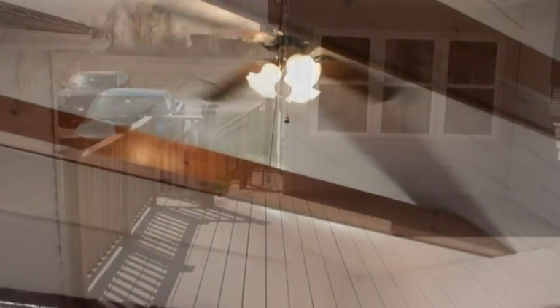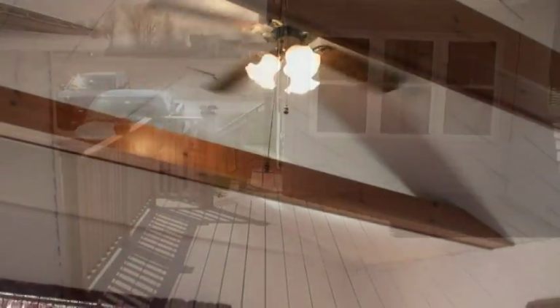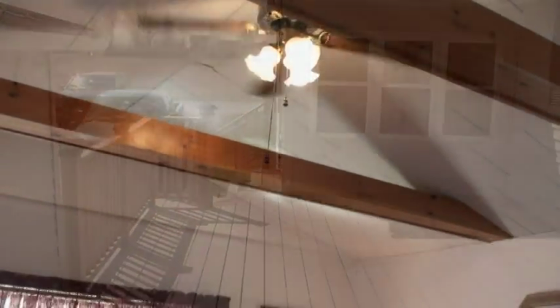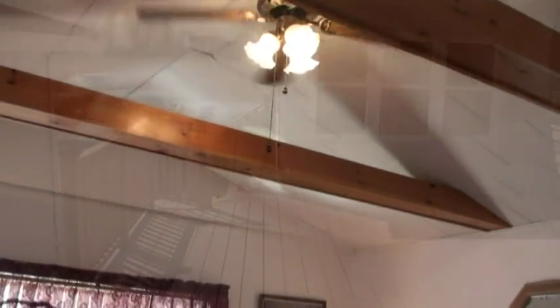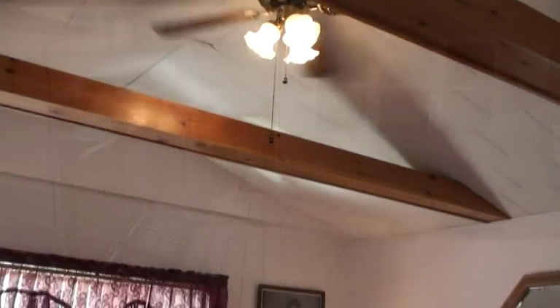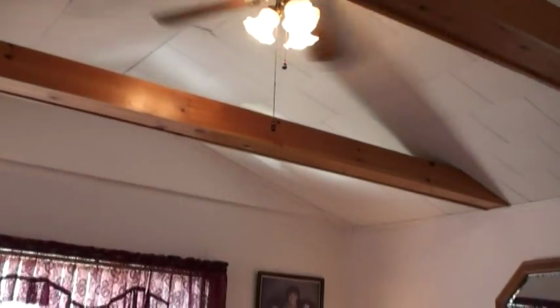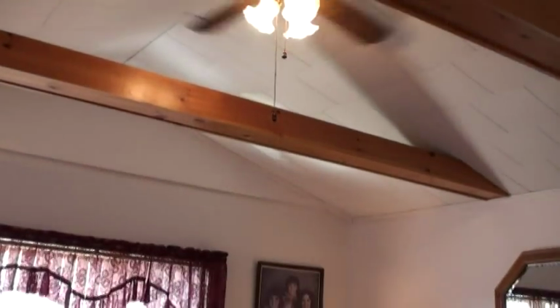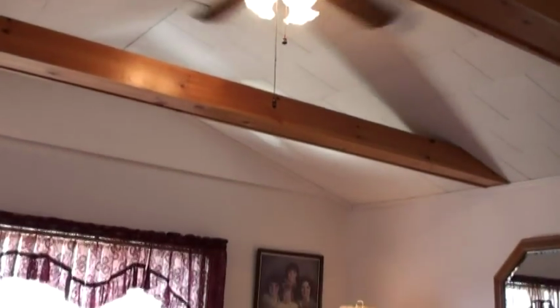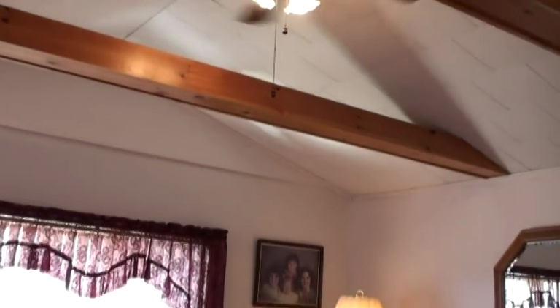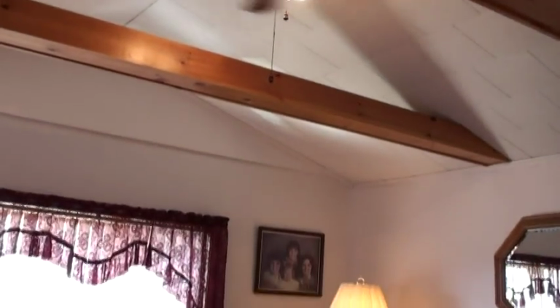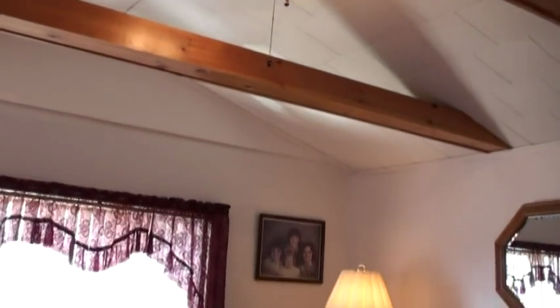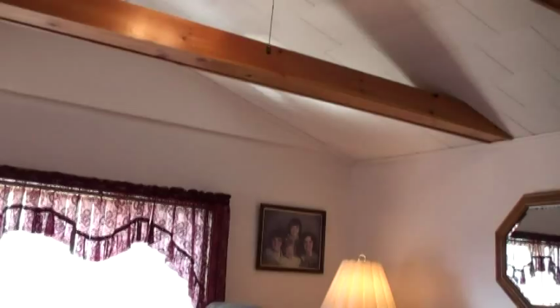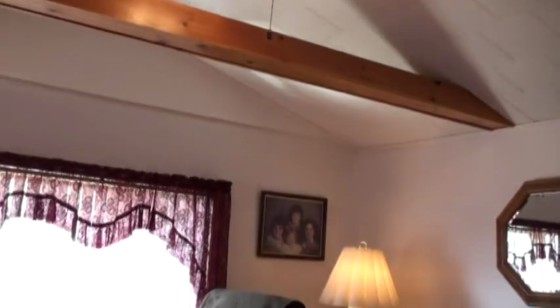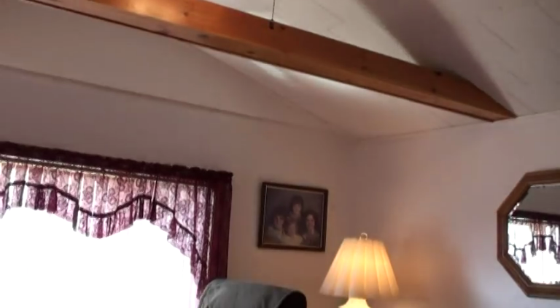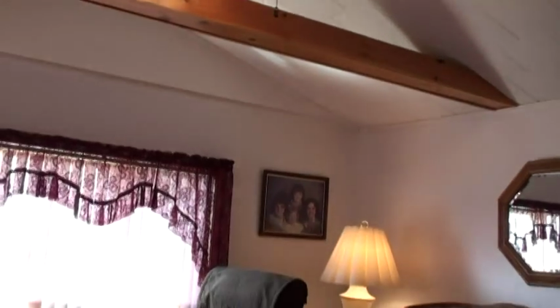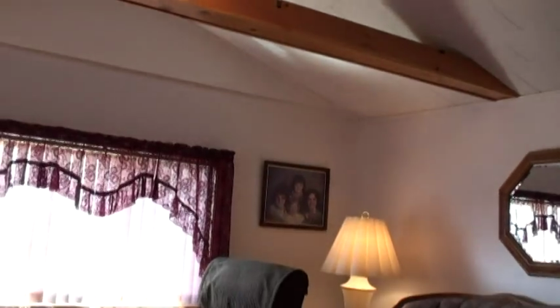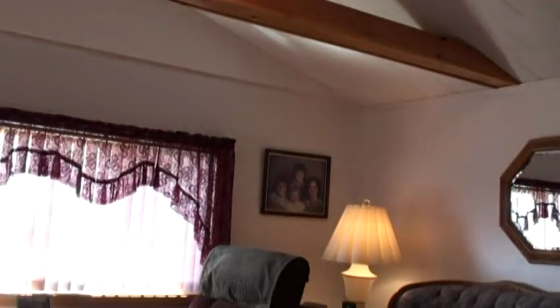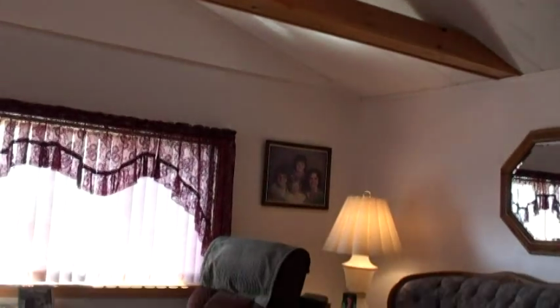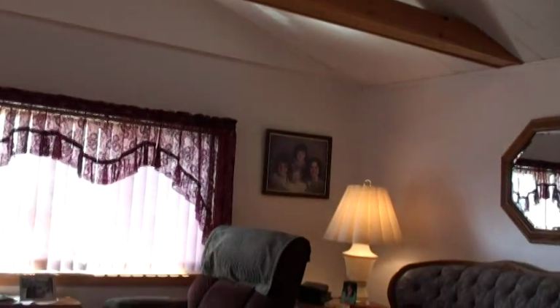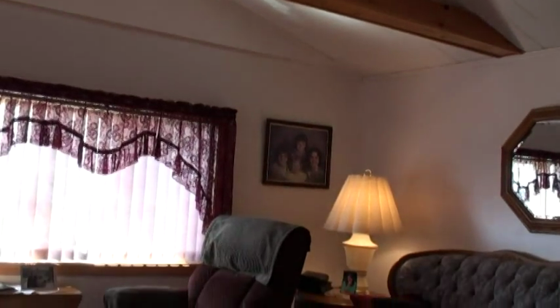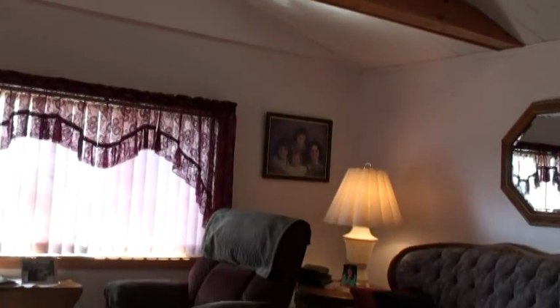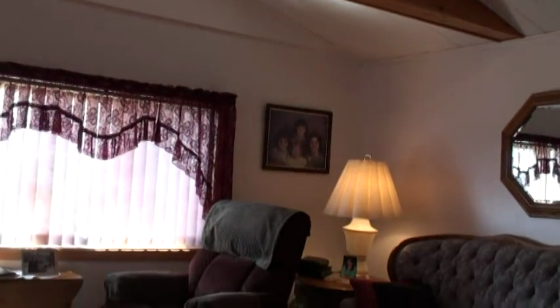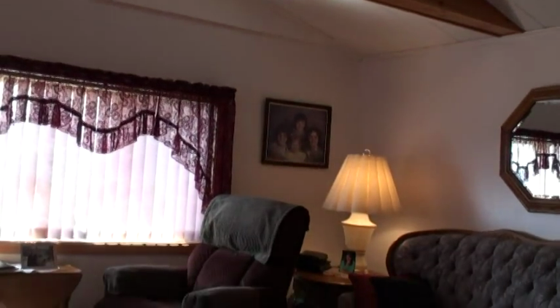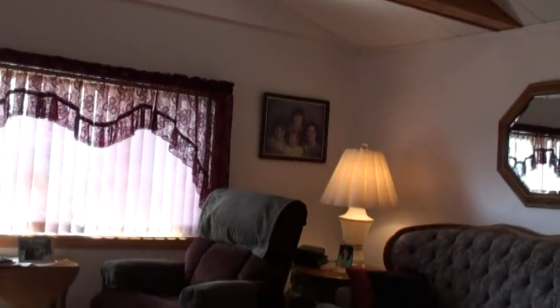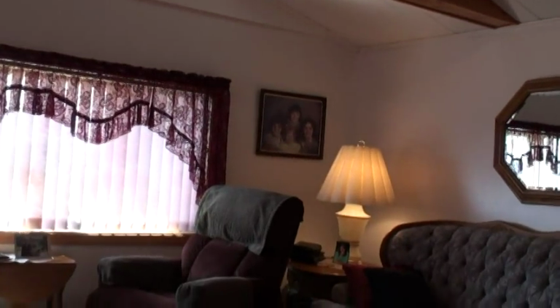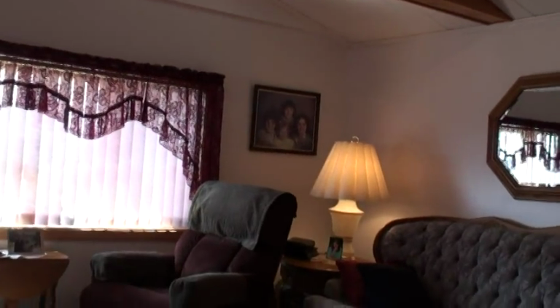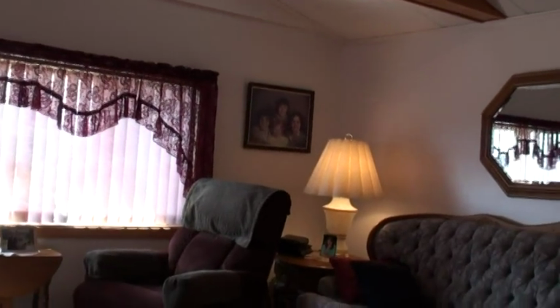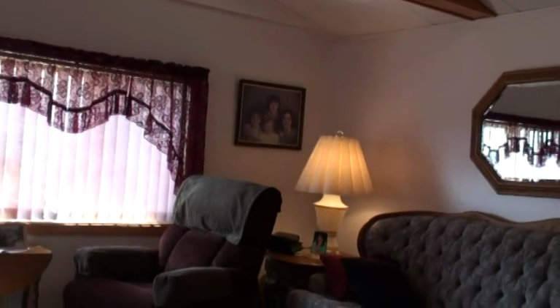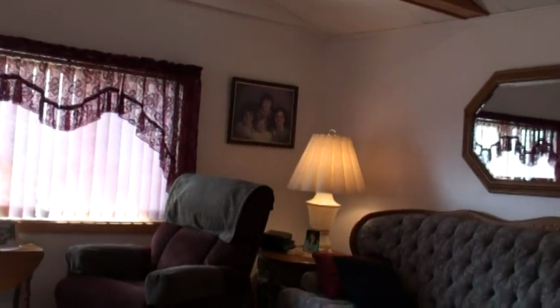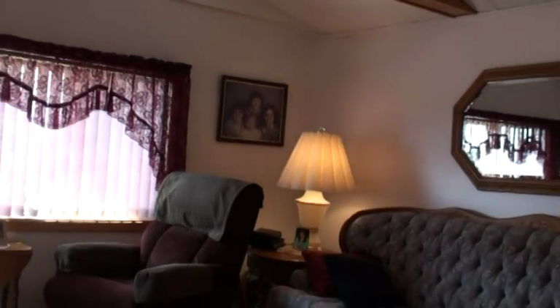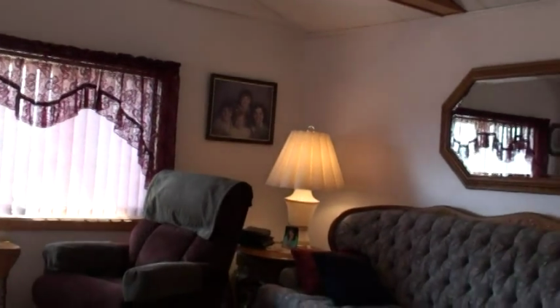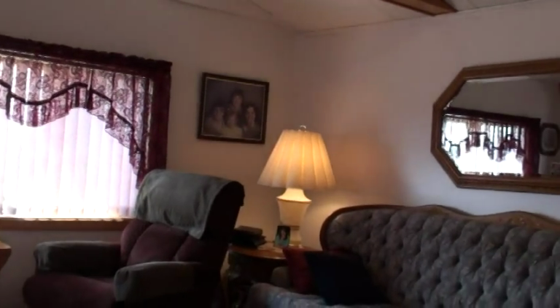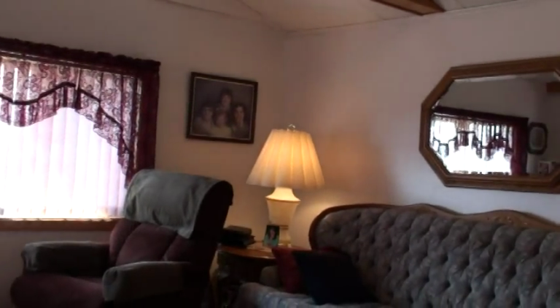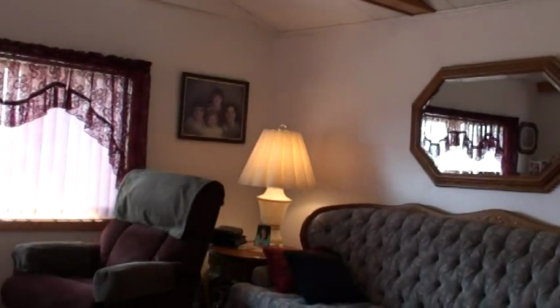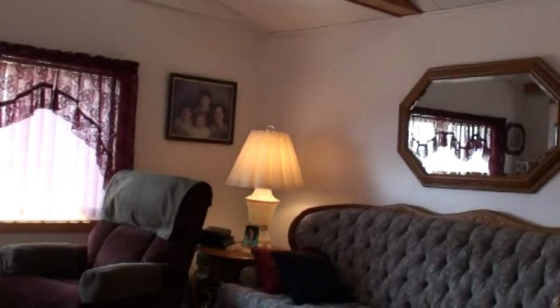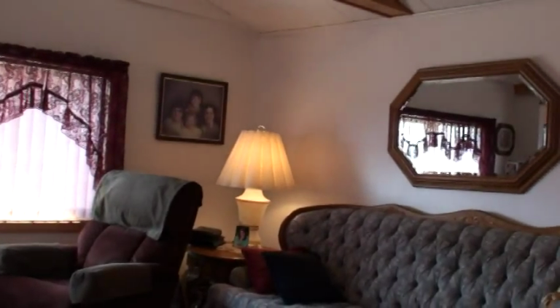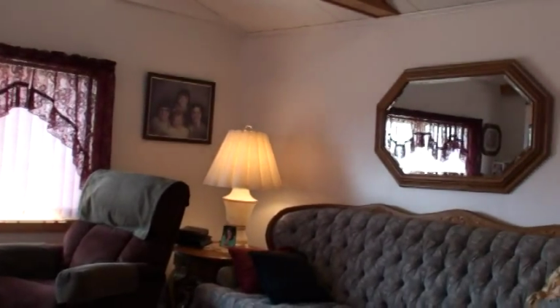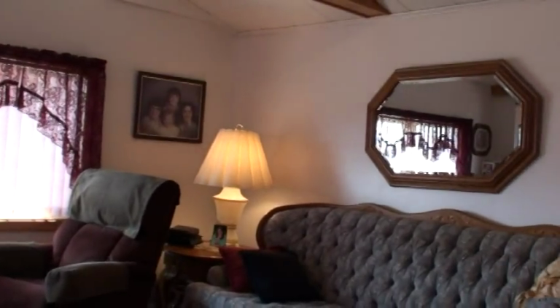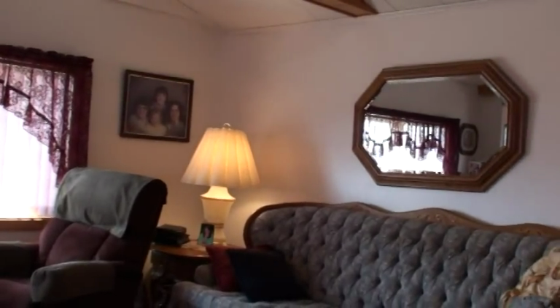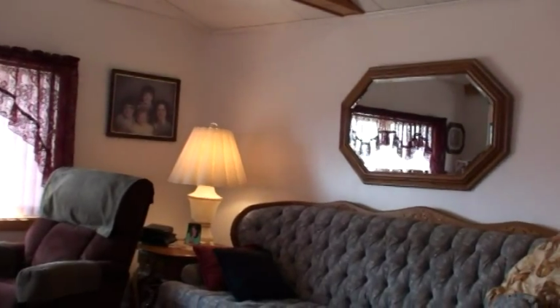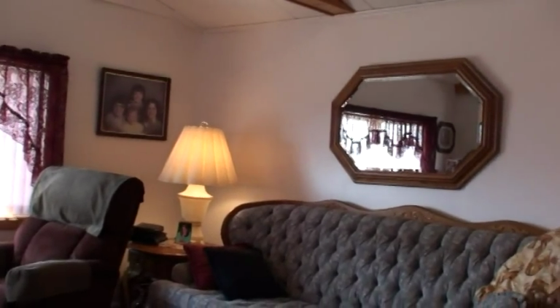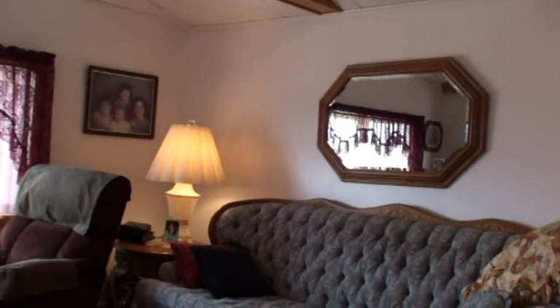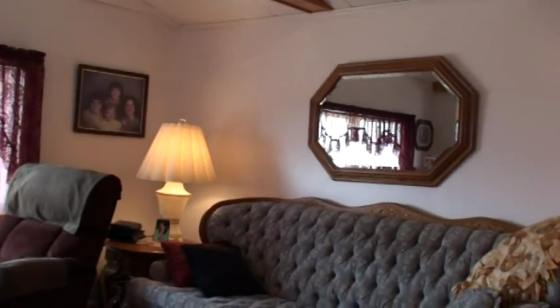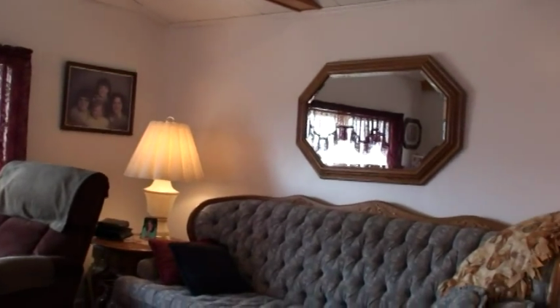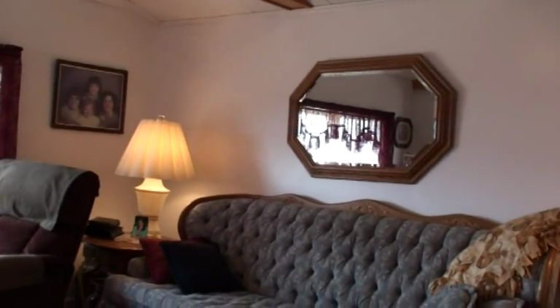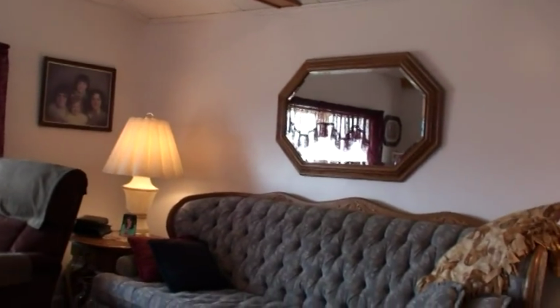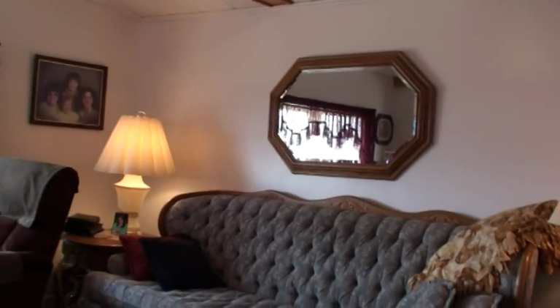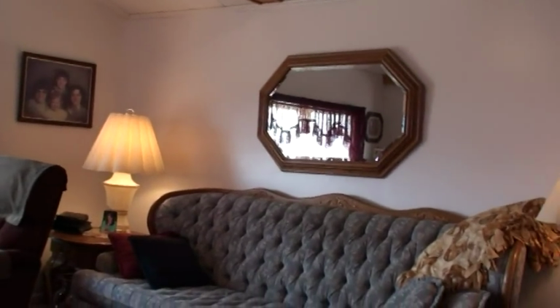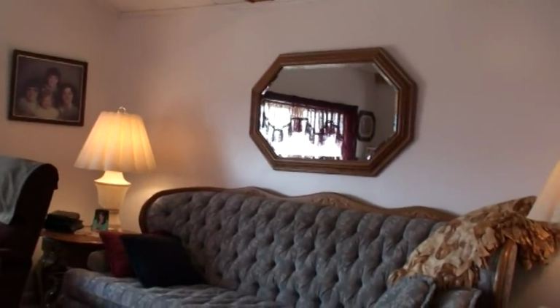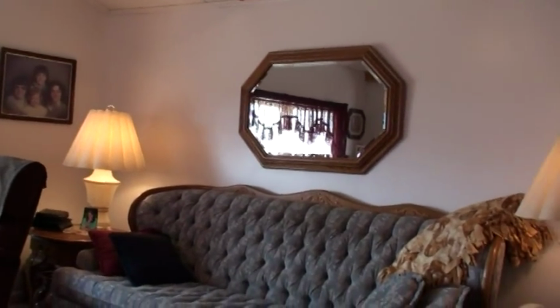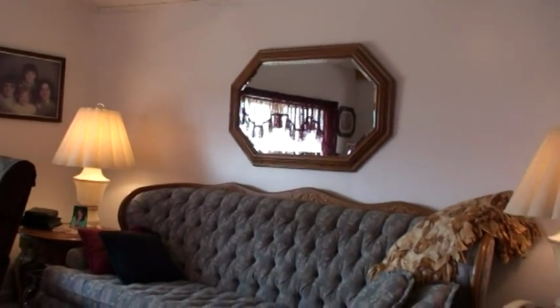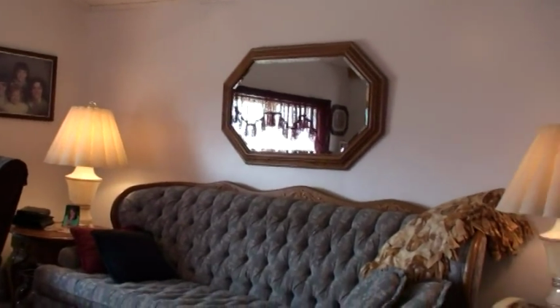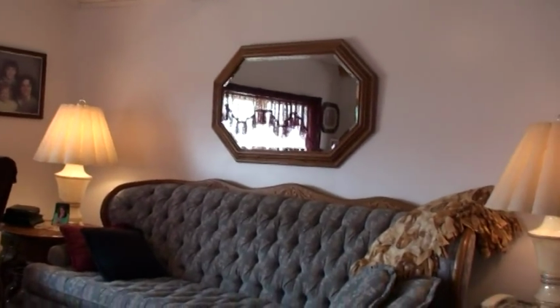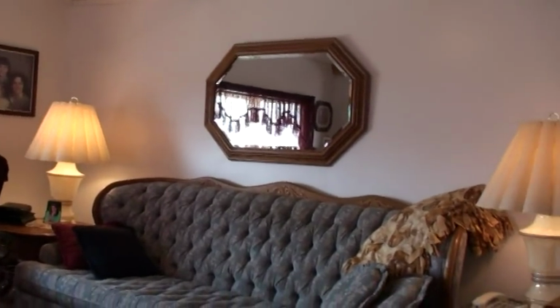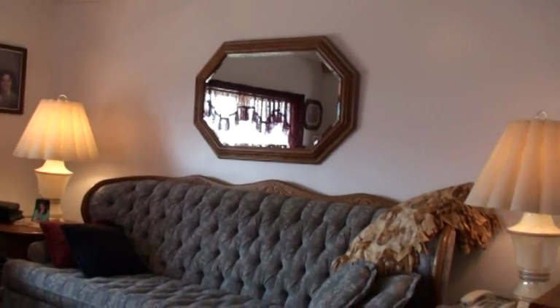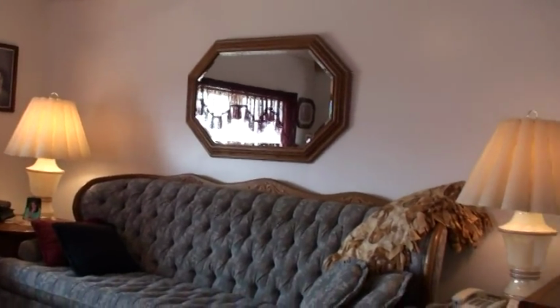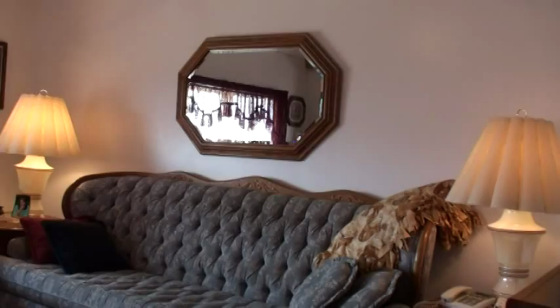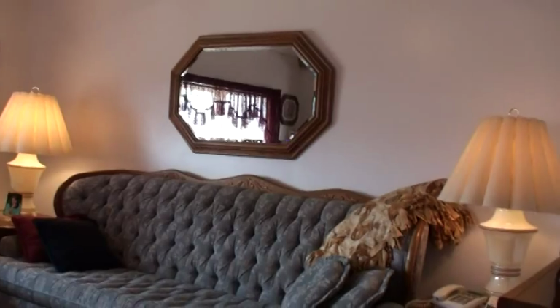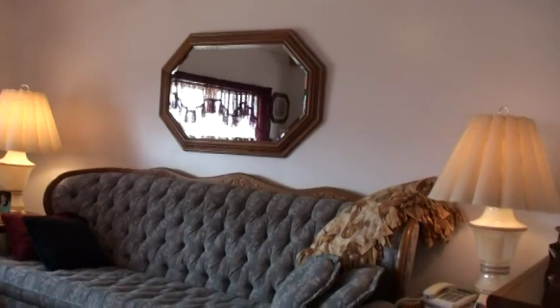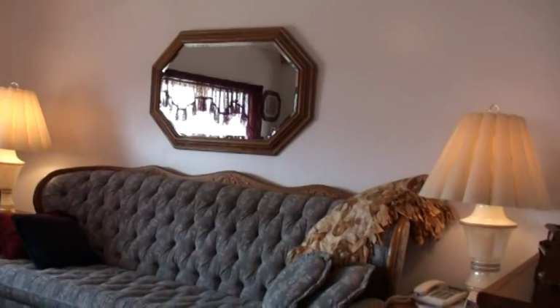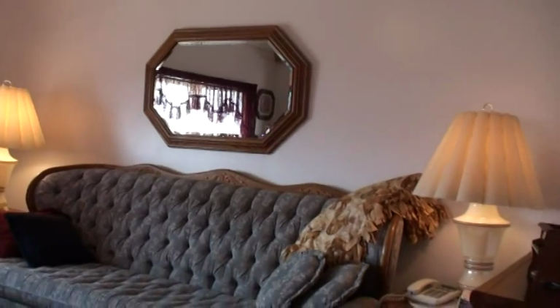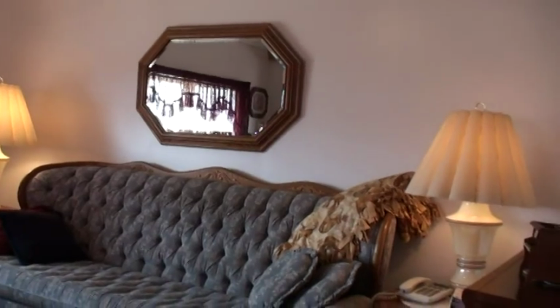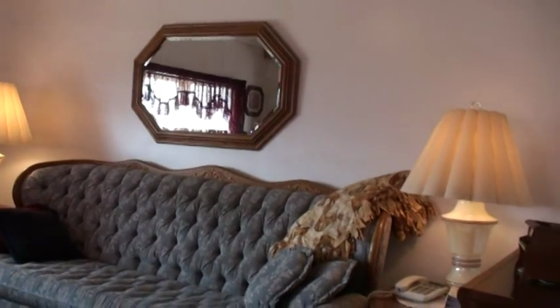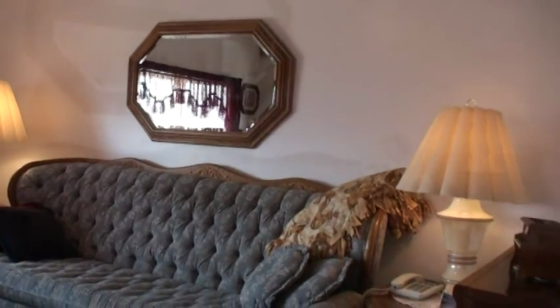This home has a cathedral ceiling in the living room — it's really like two rooms. You're a mile and a half out in the country.